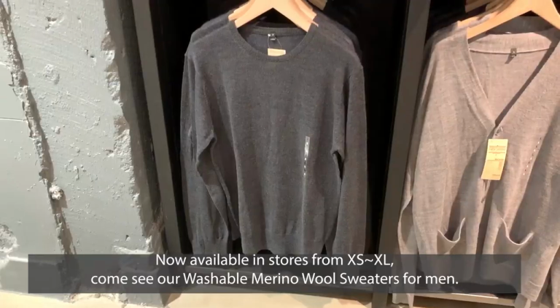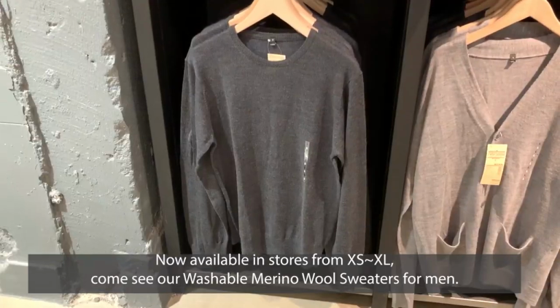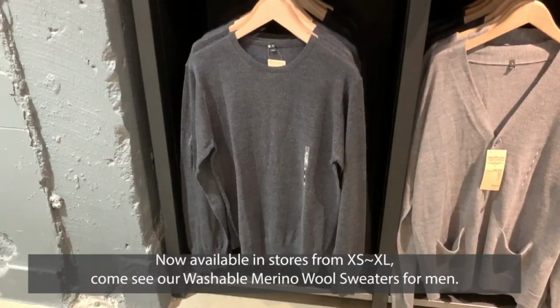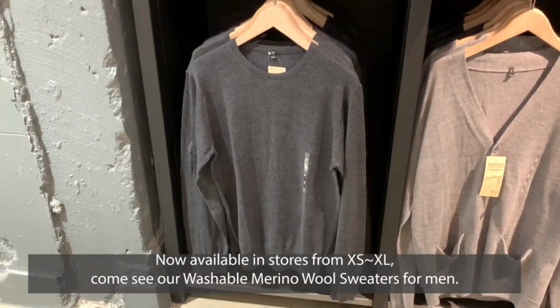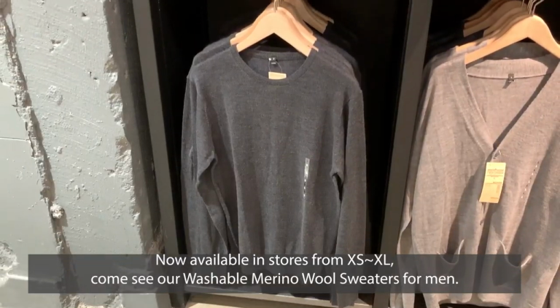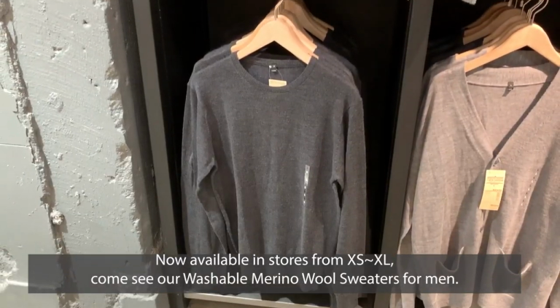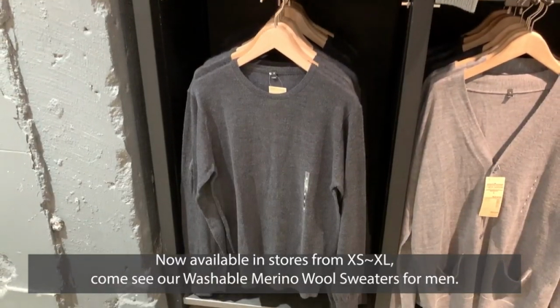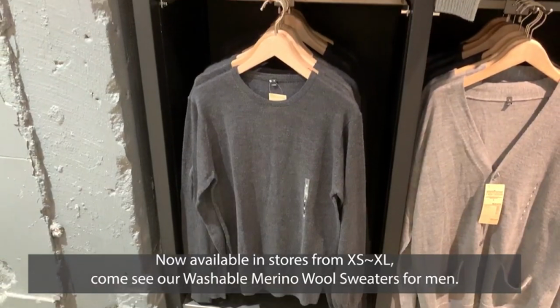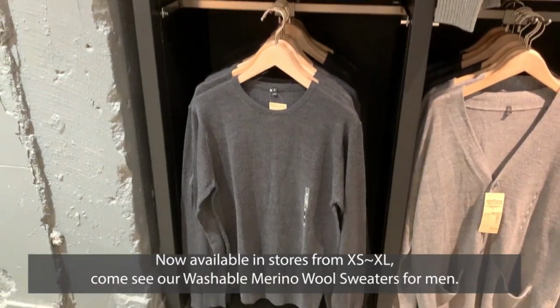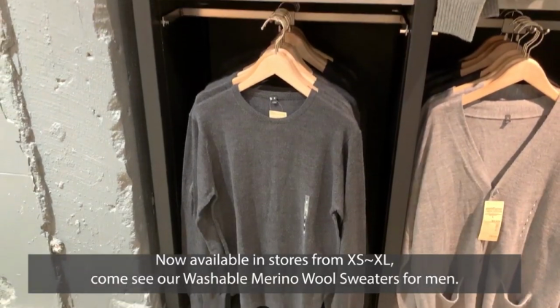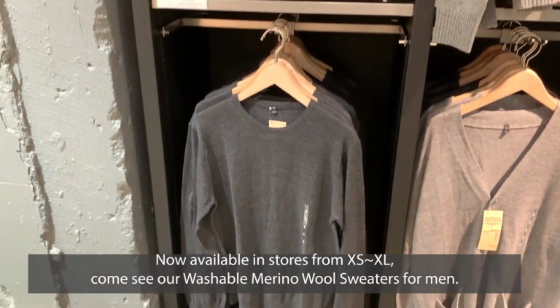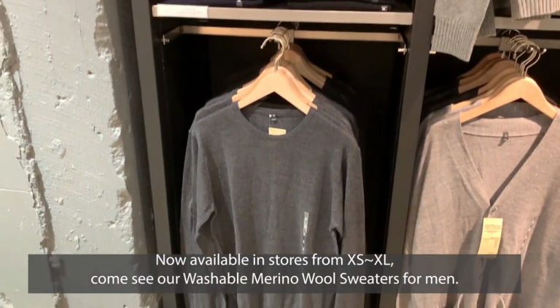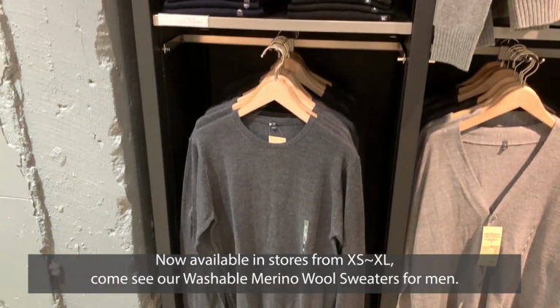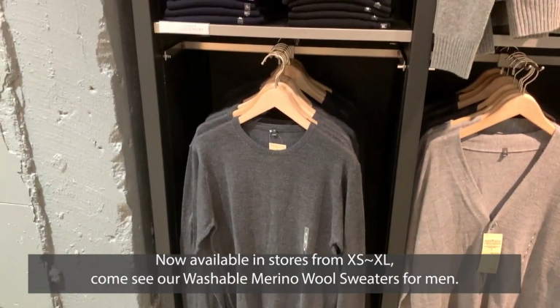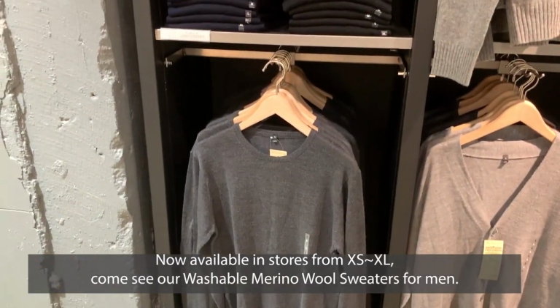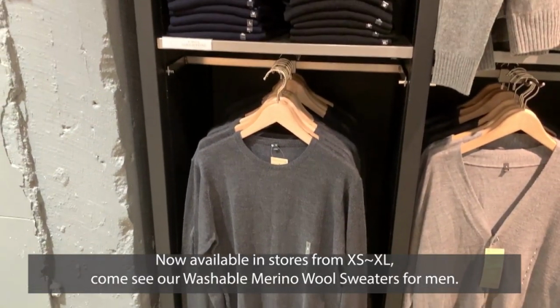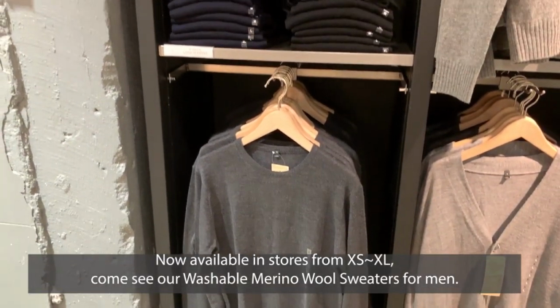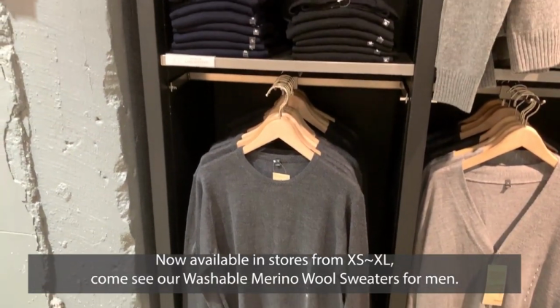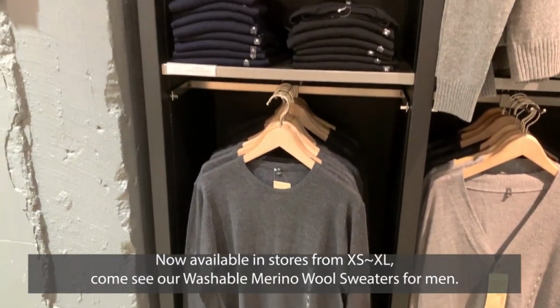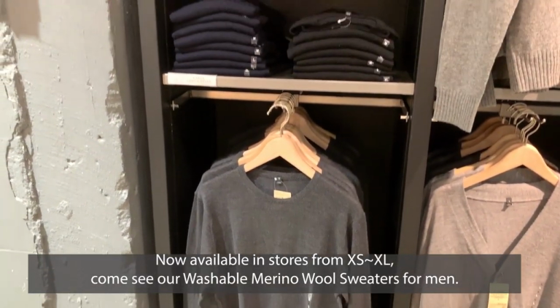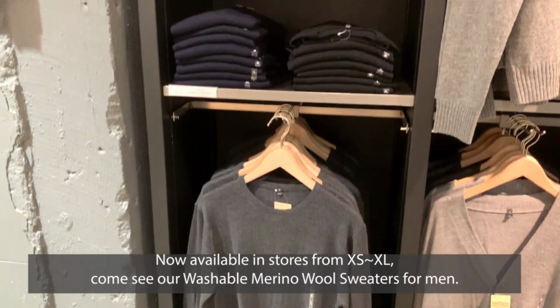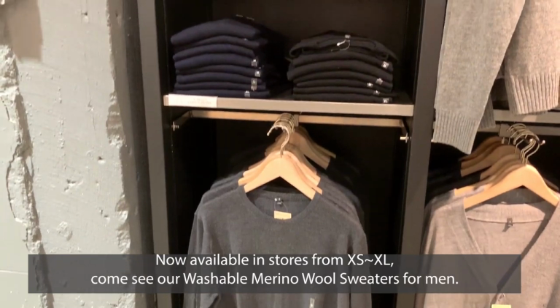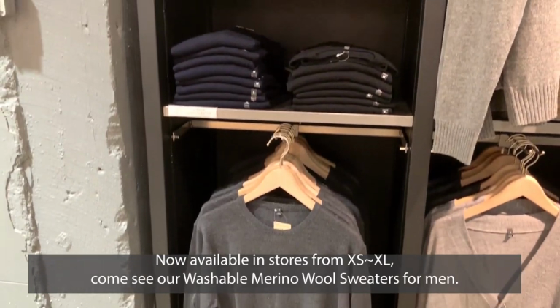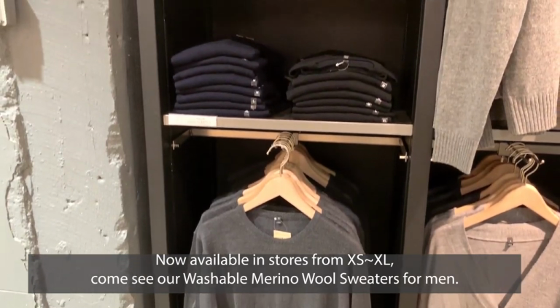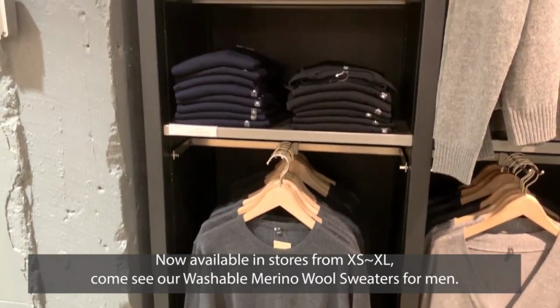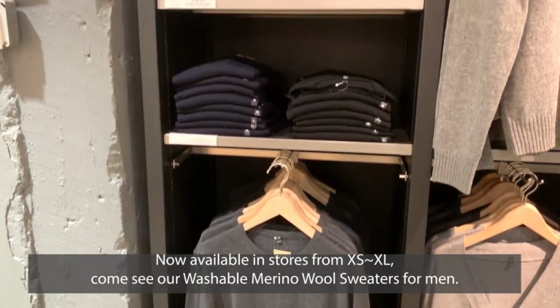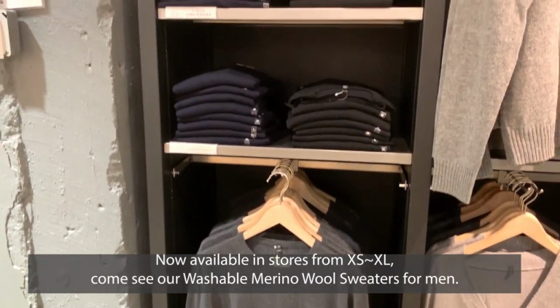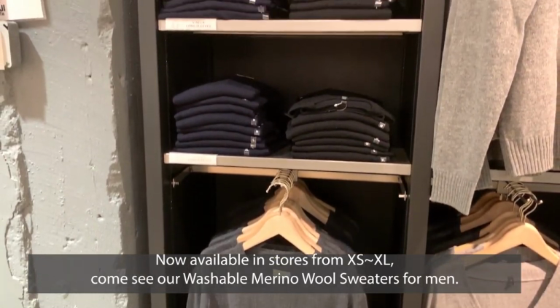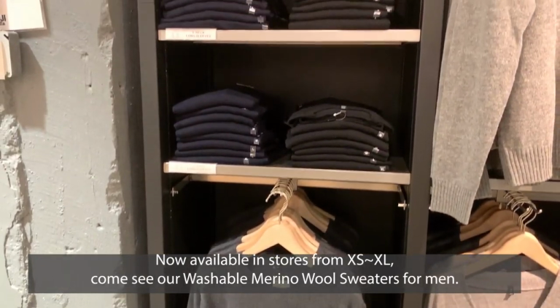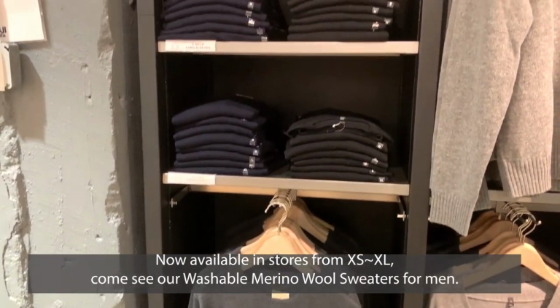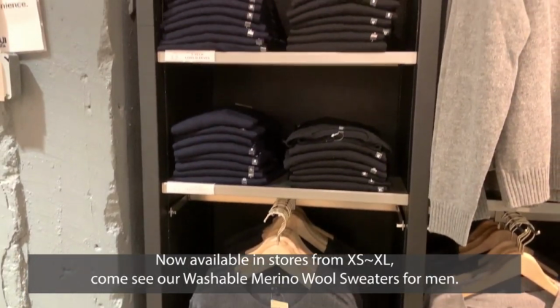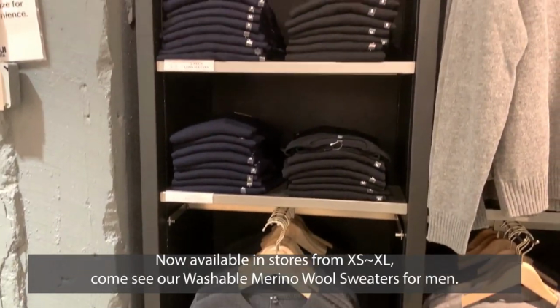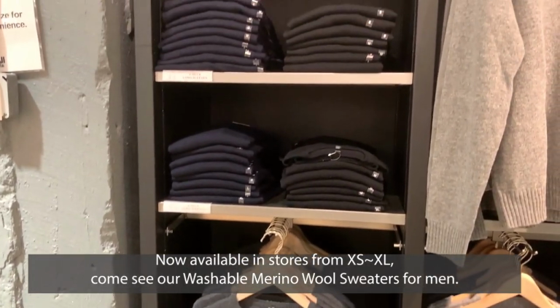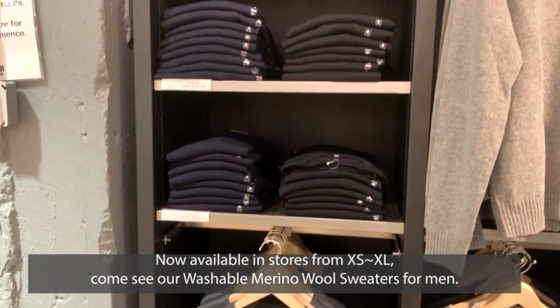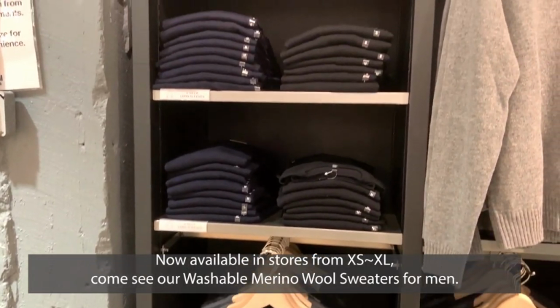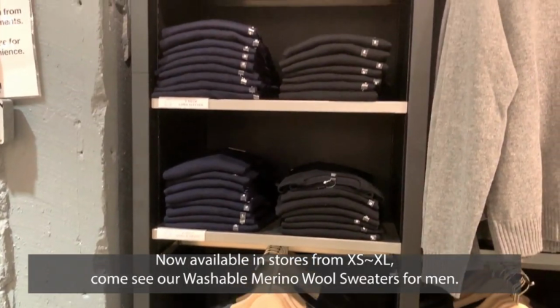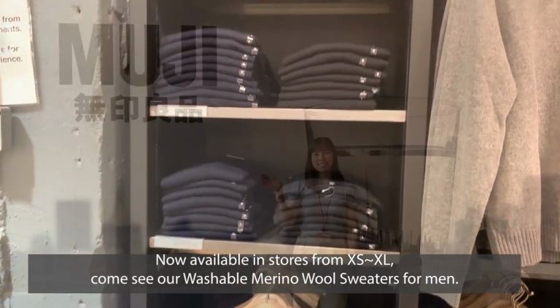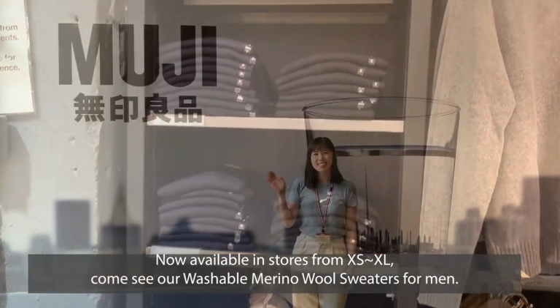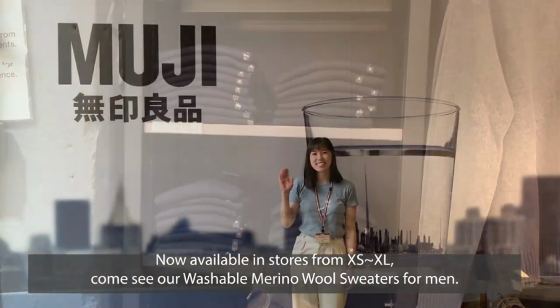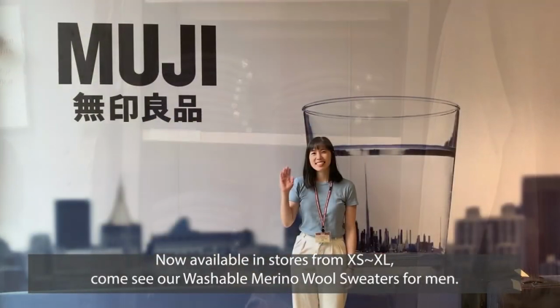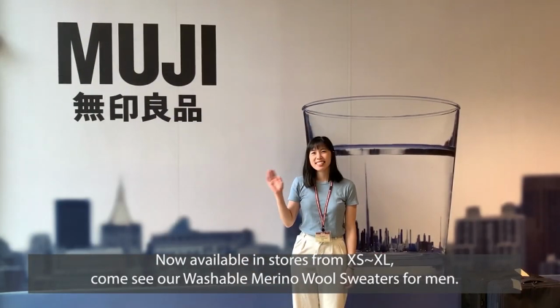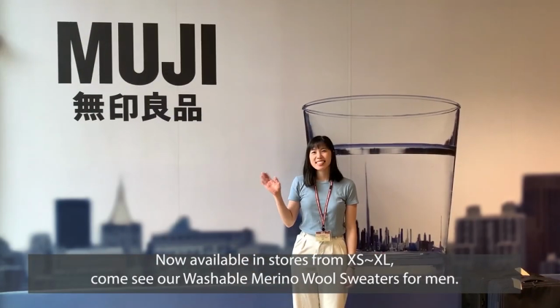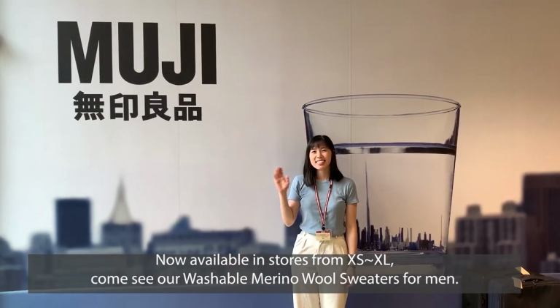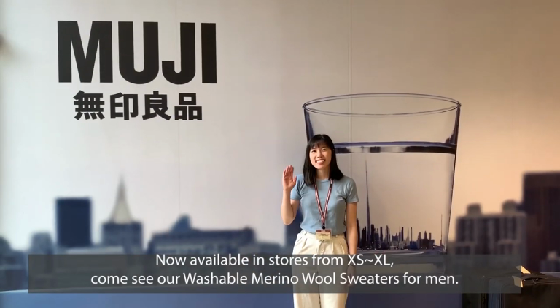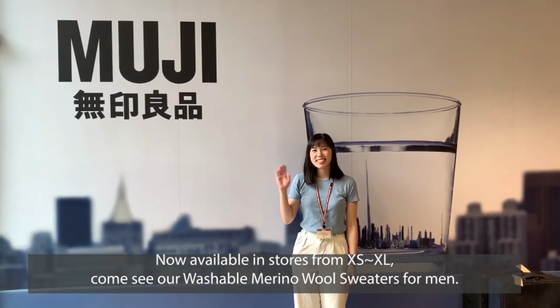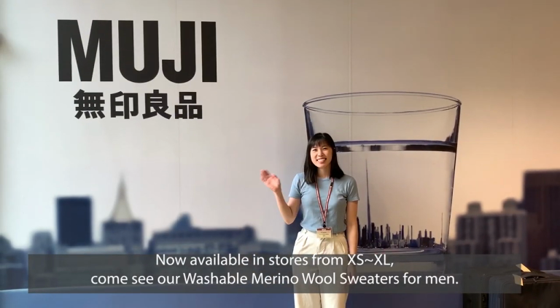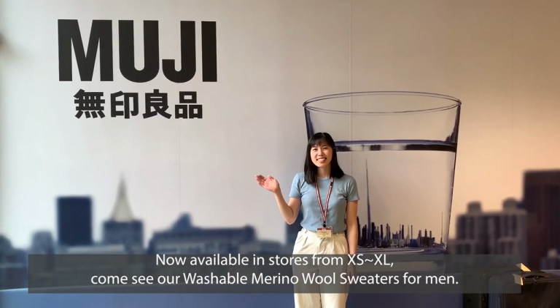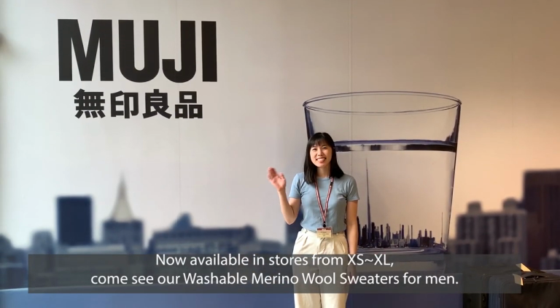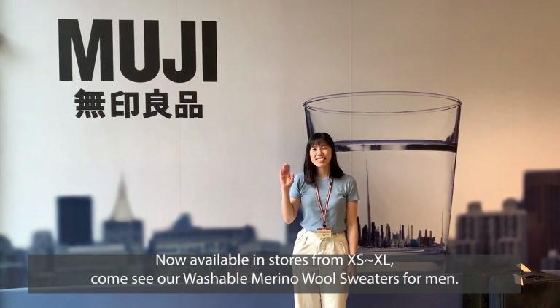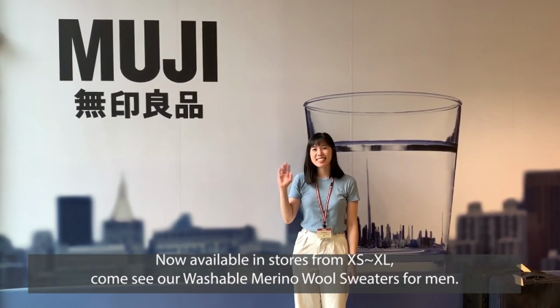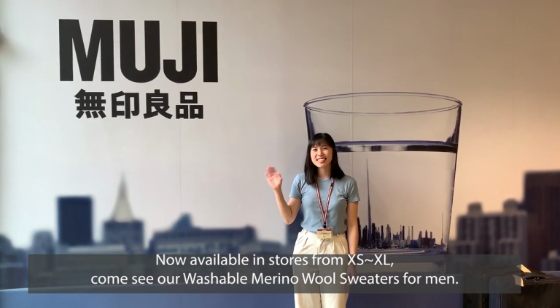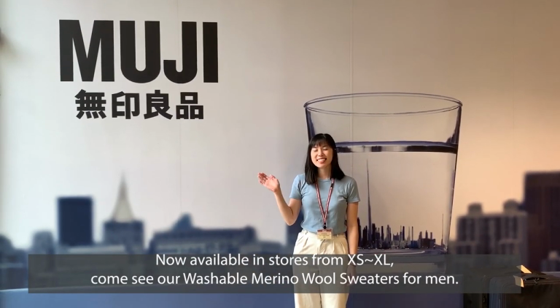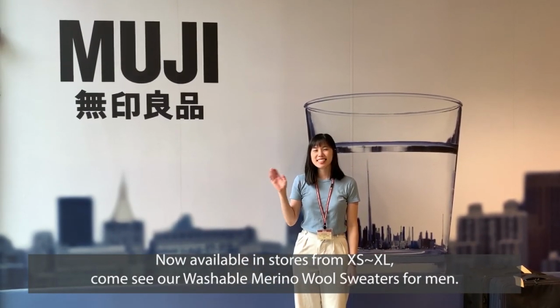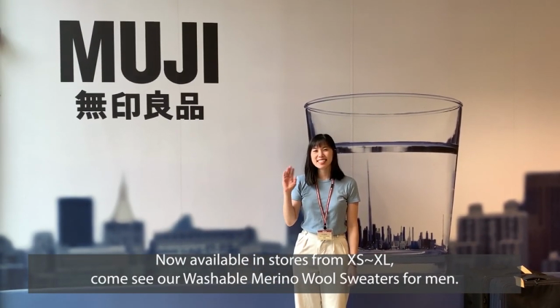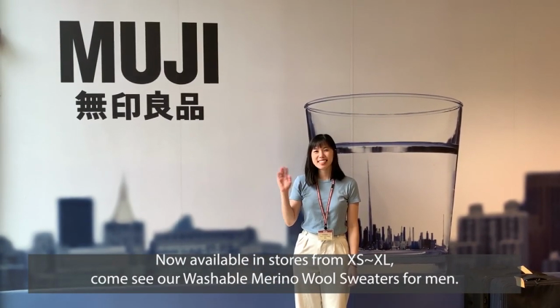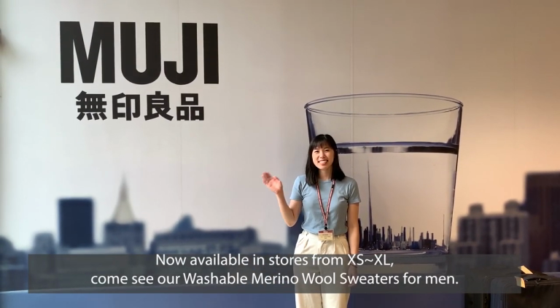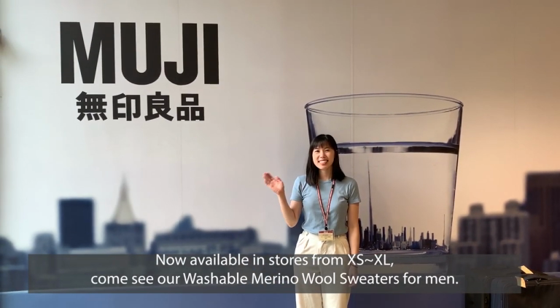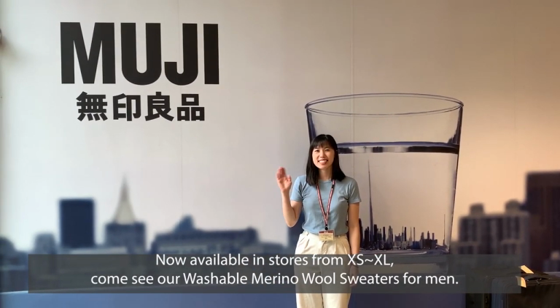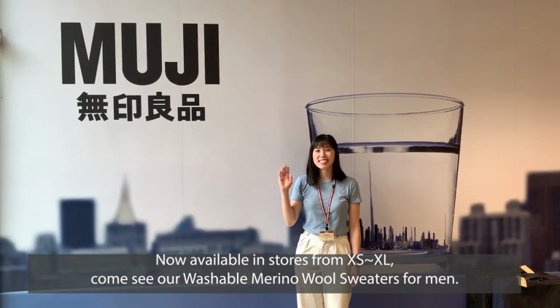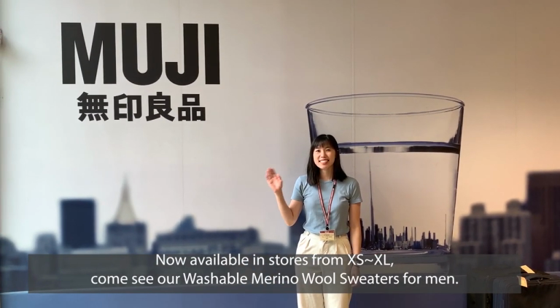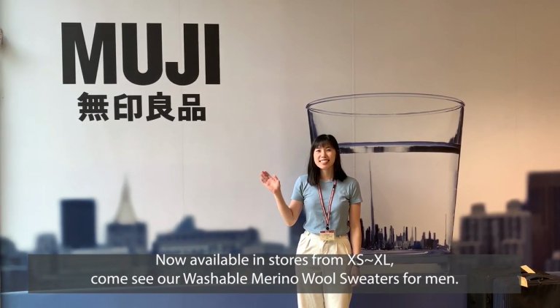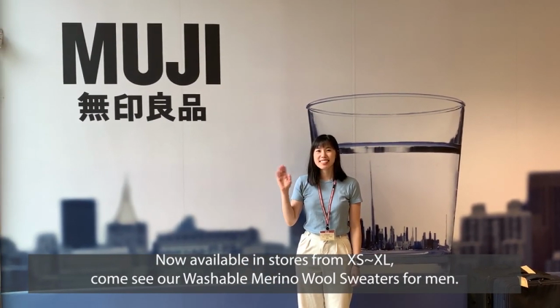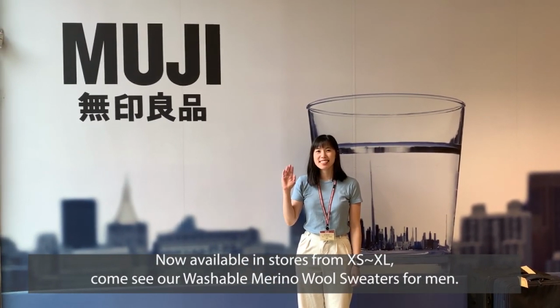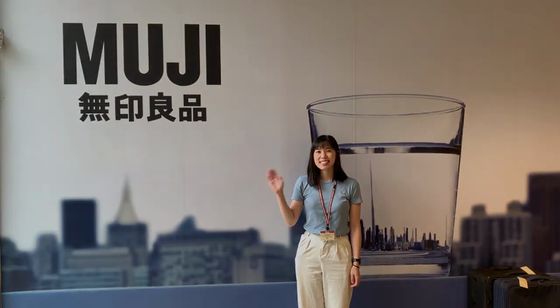Now available in stores from extra small to extra large, come see our washable merino wool sweaters for men.